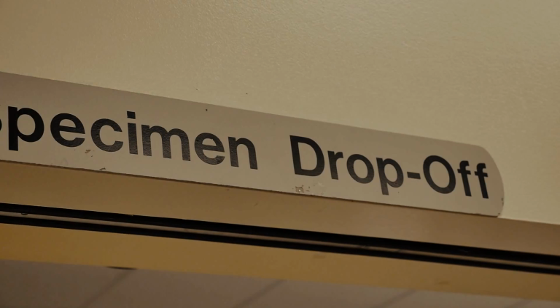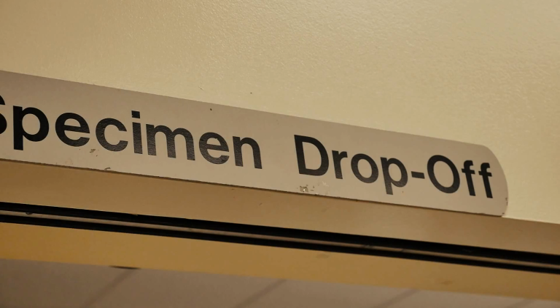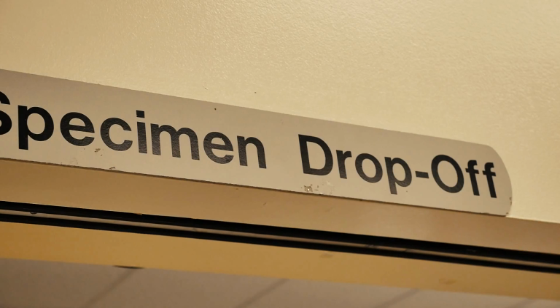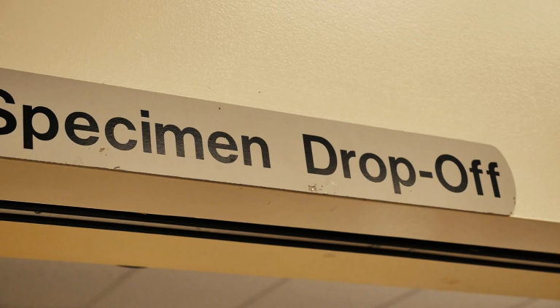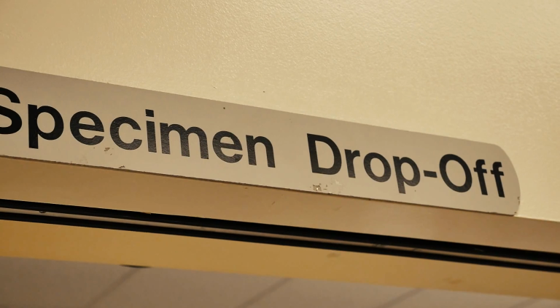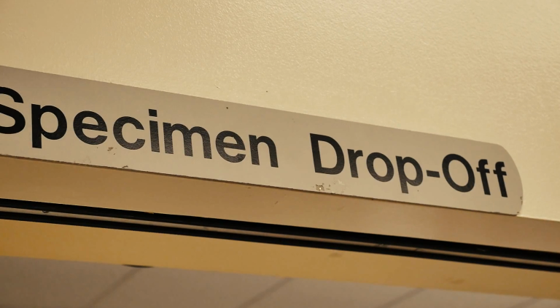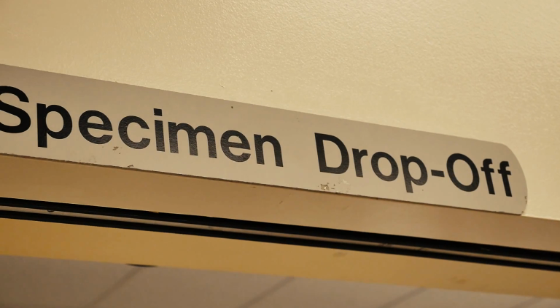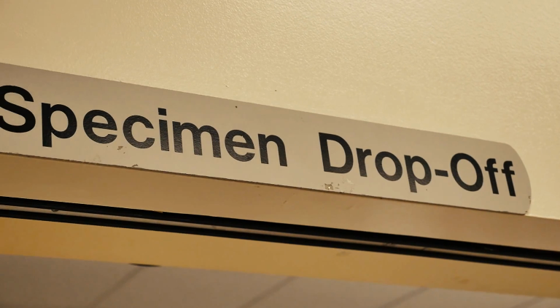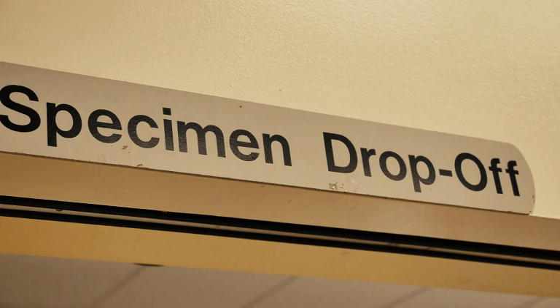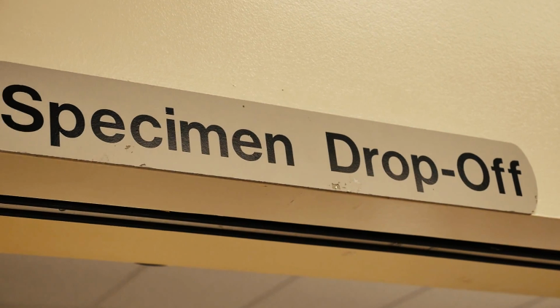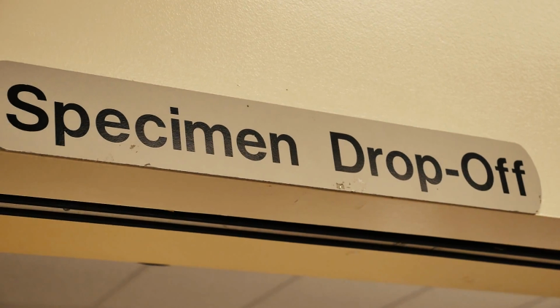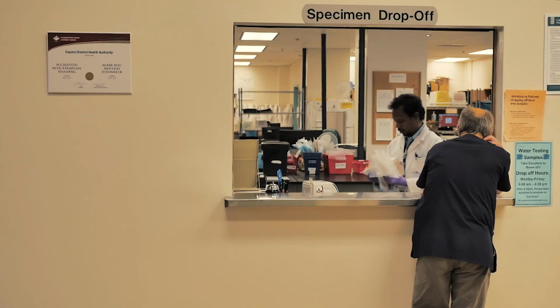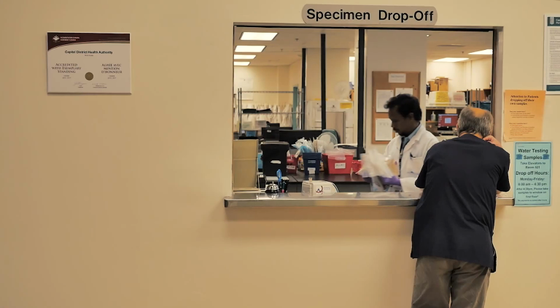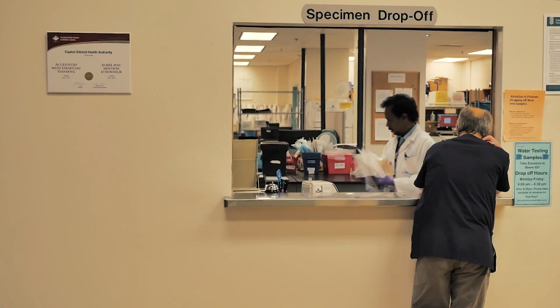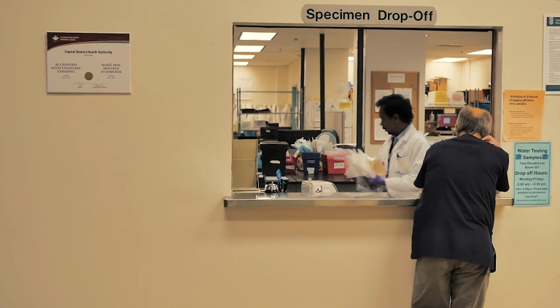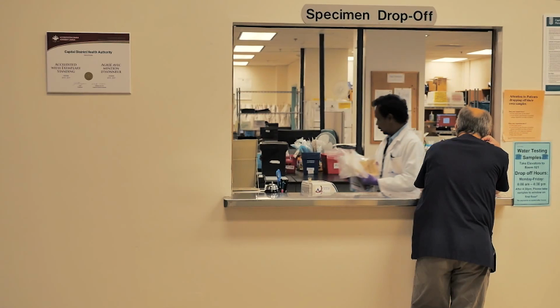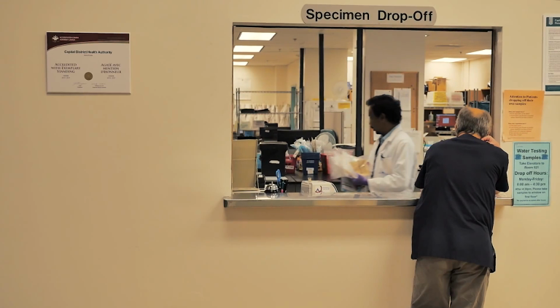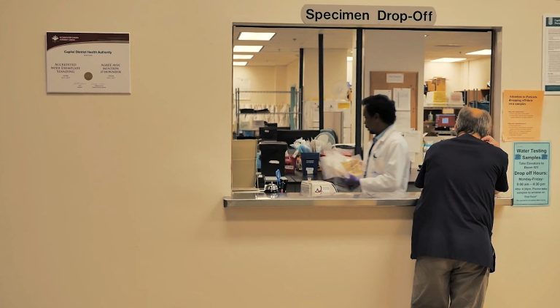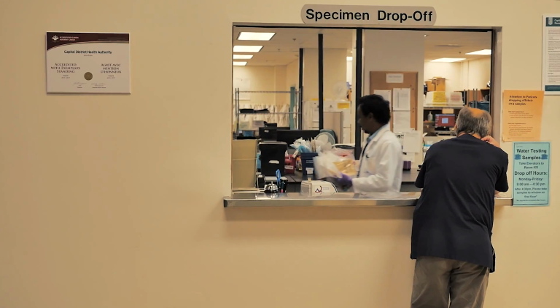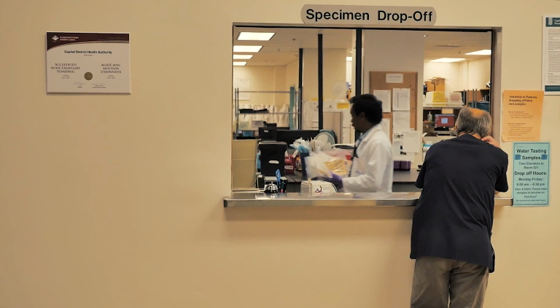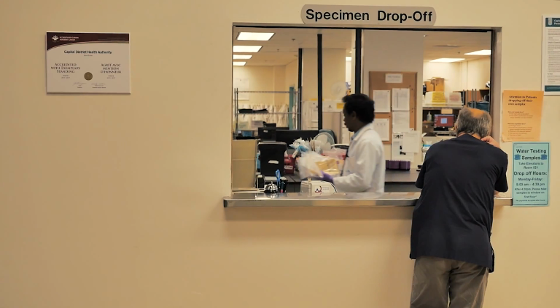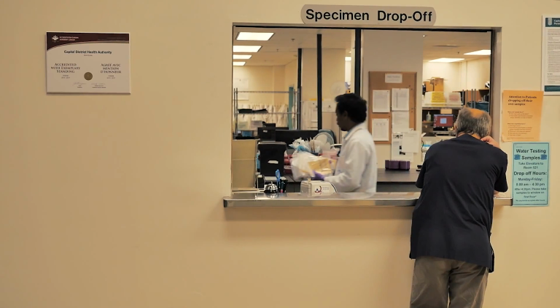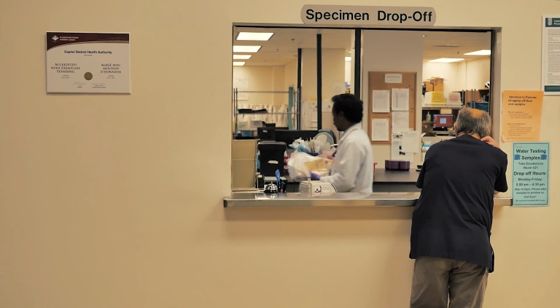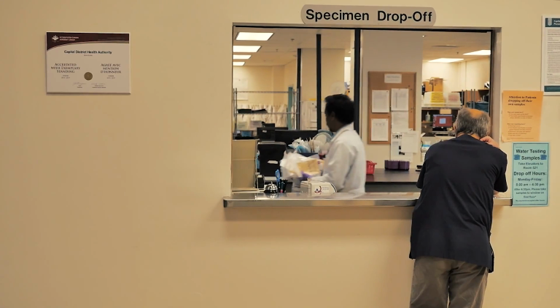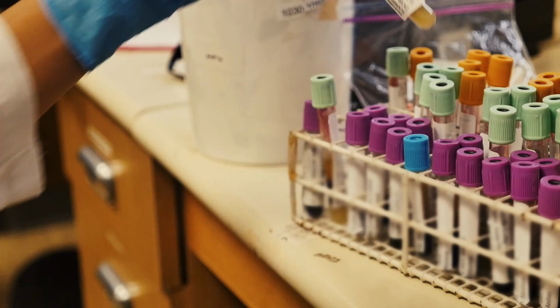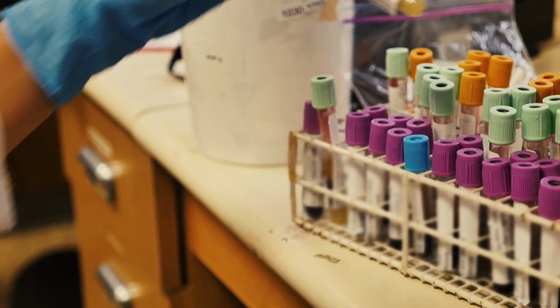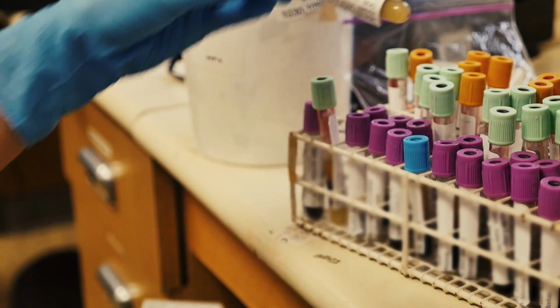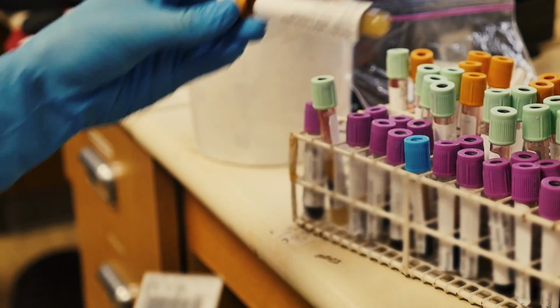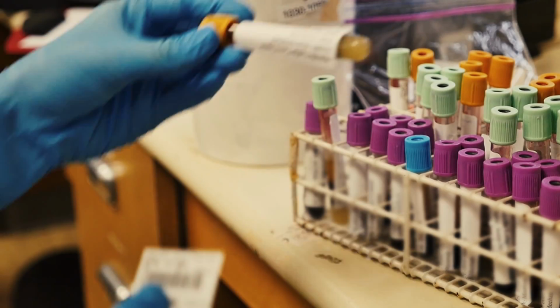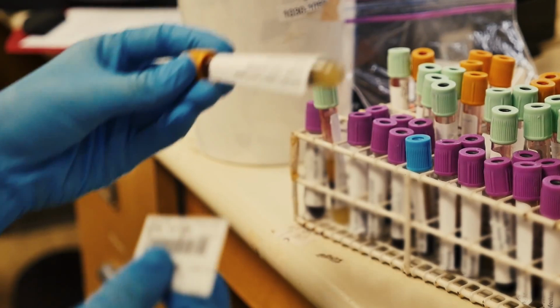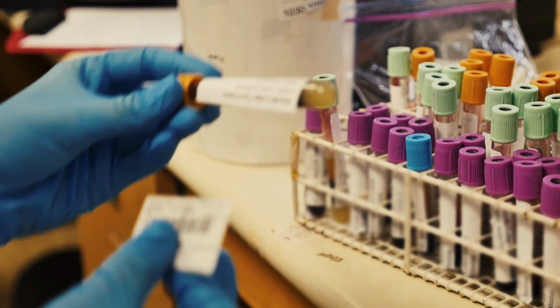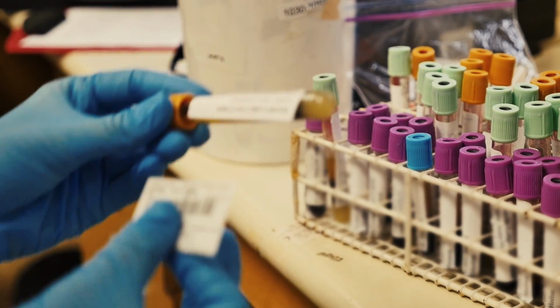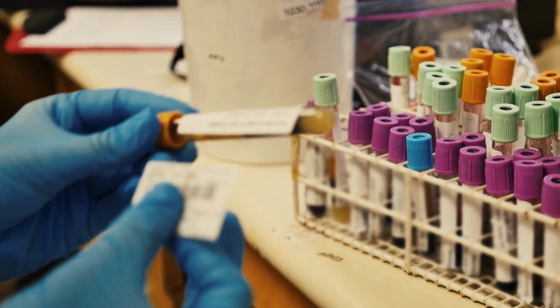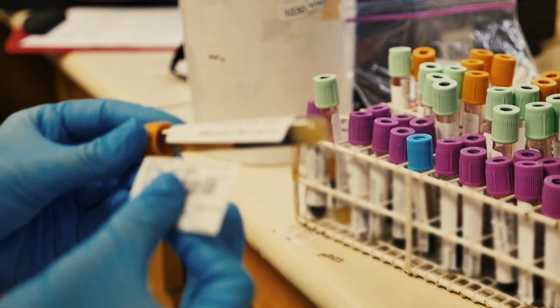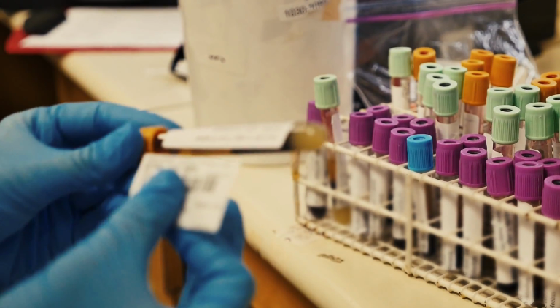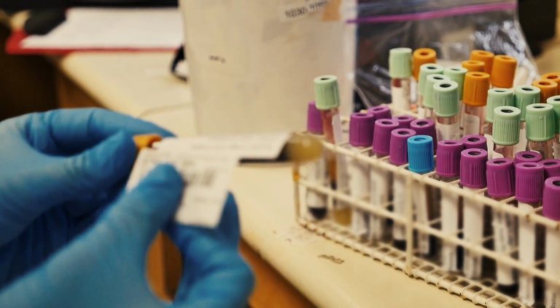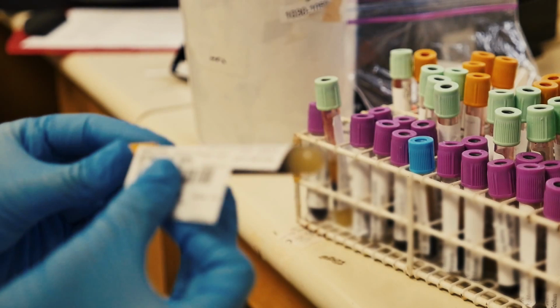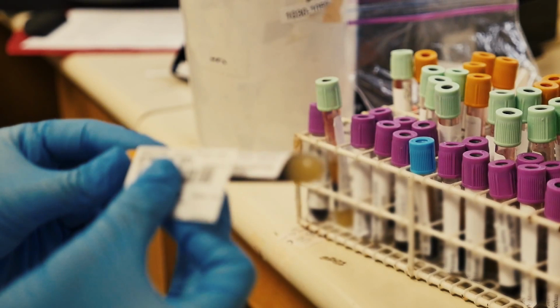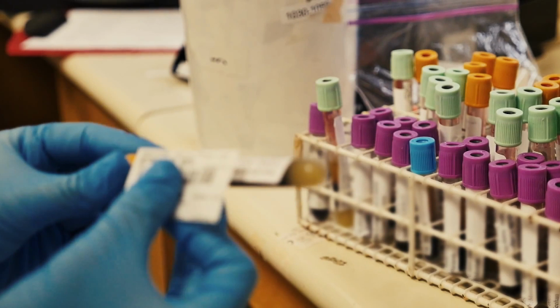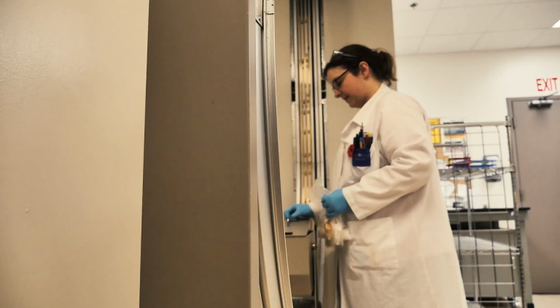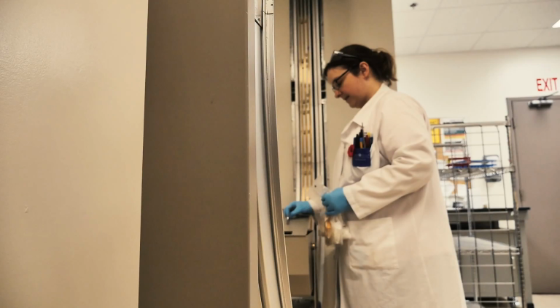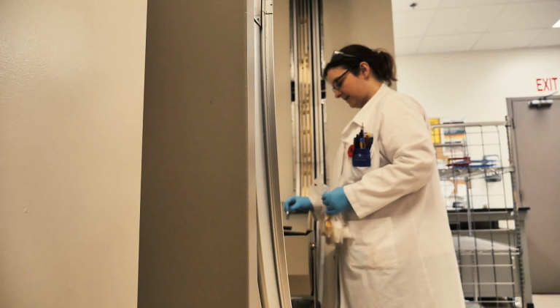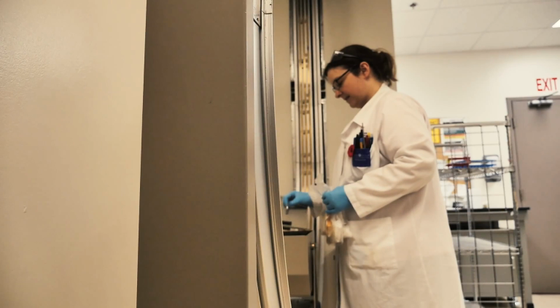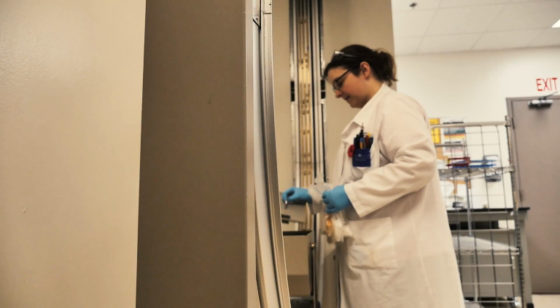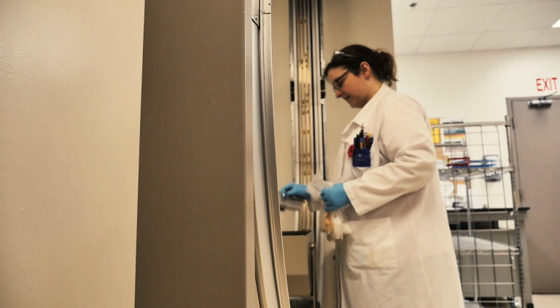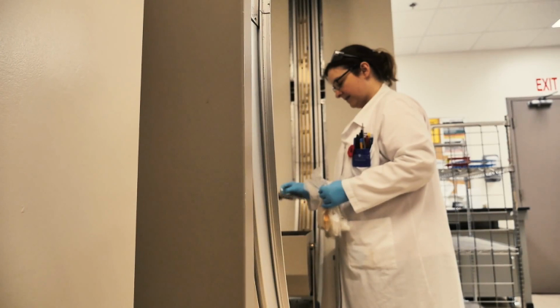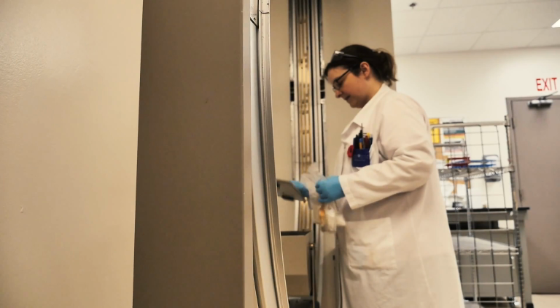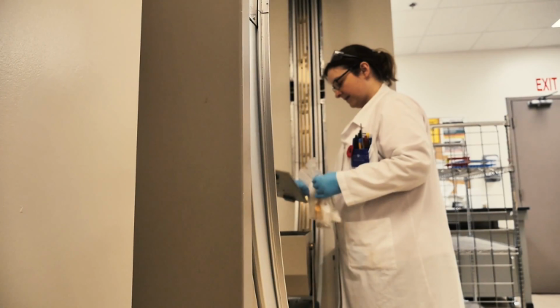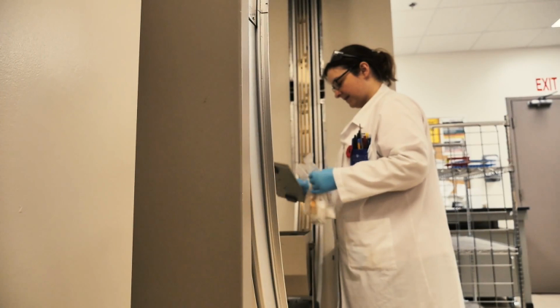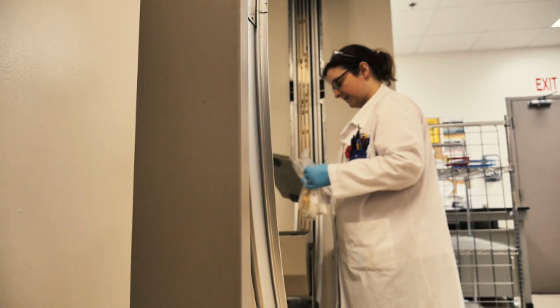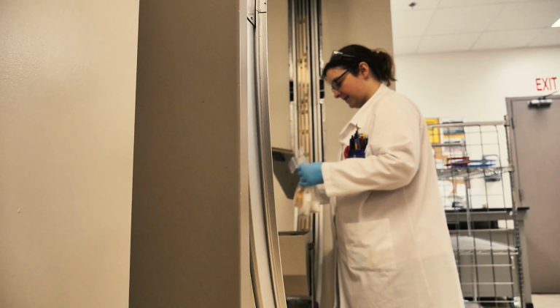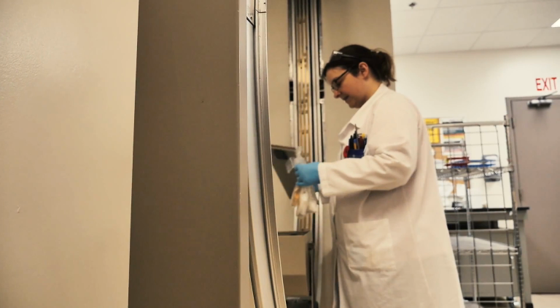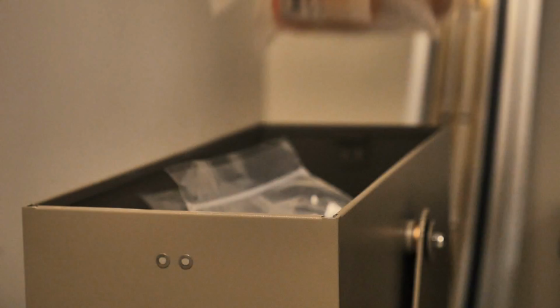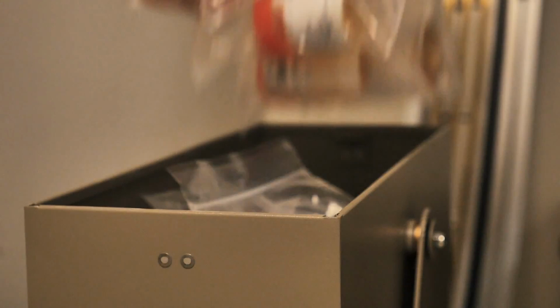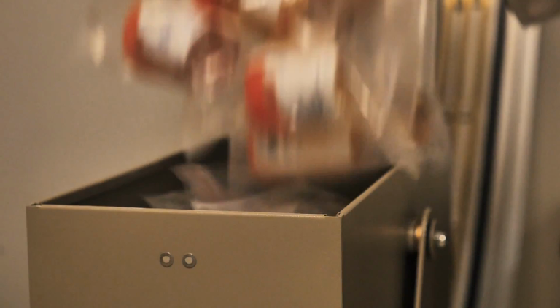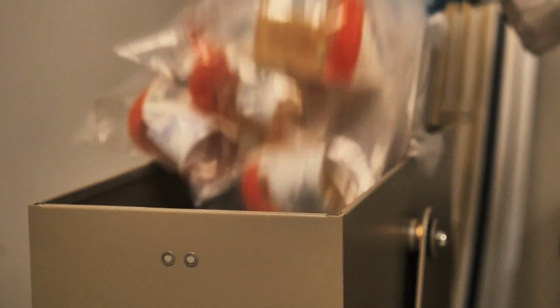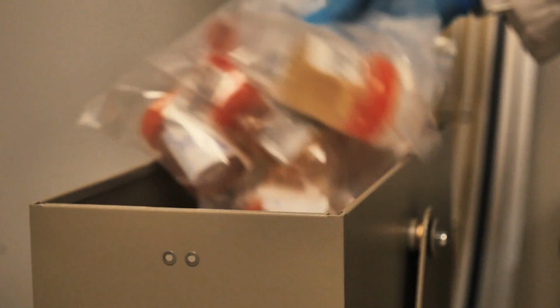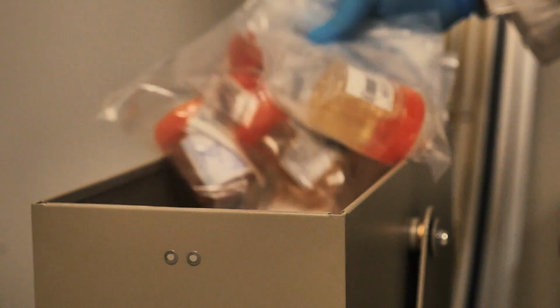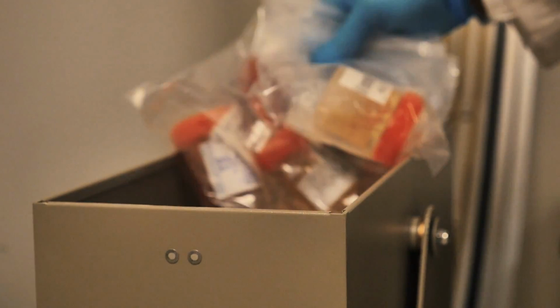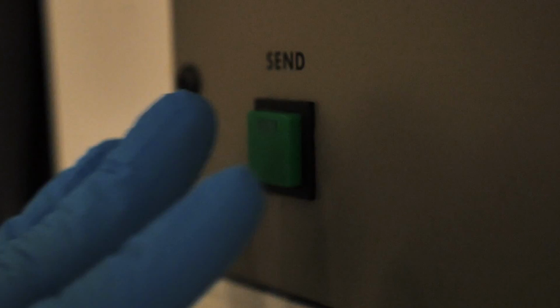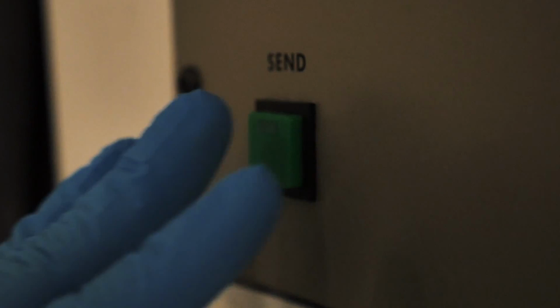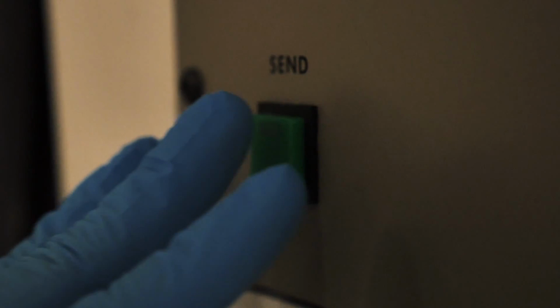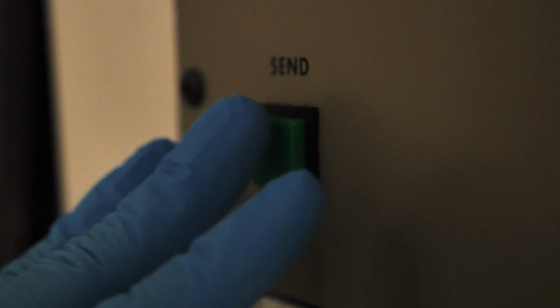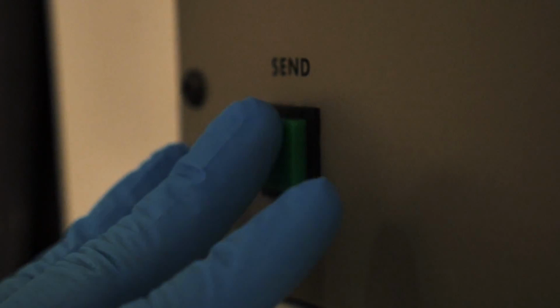The beginning part won't change — the samples will be delivered to our first floor and they will be entered into our laboratory information system.